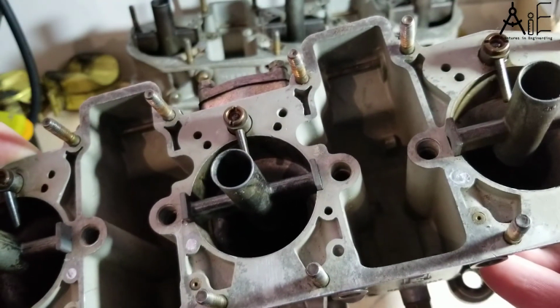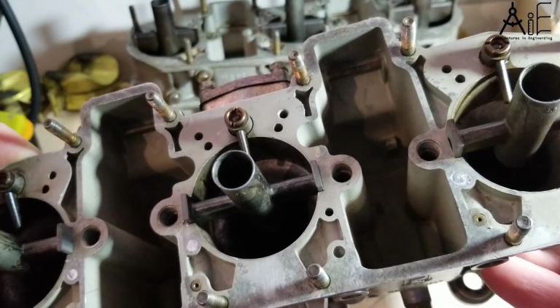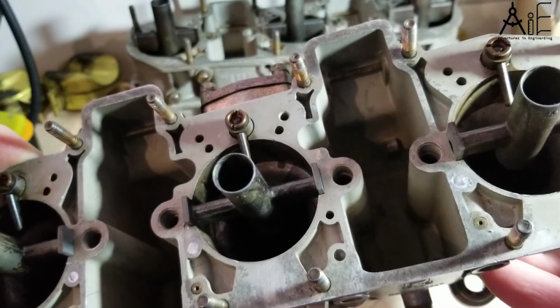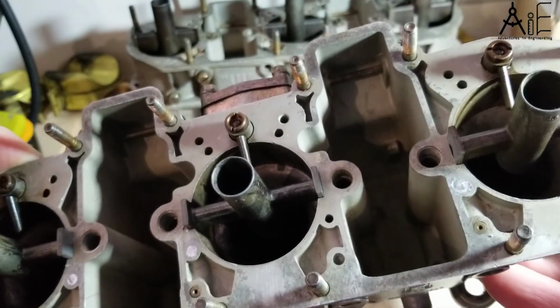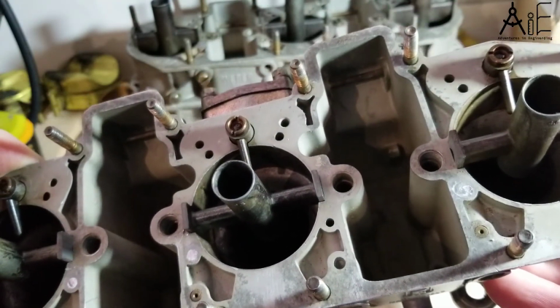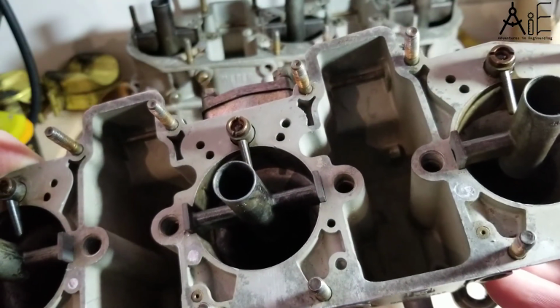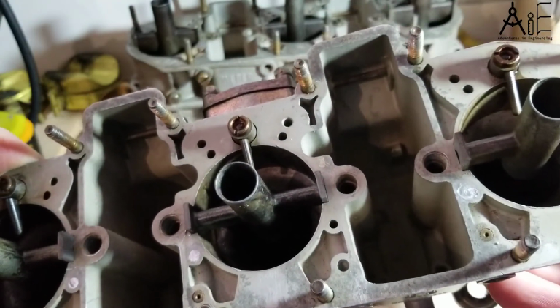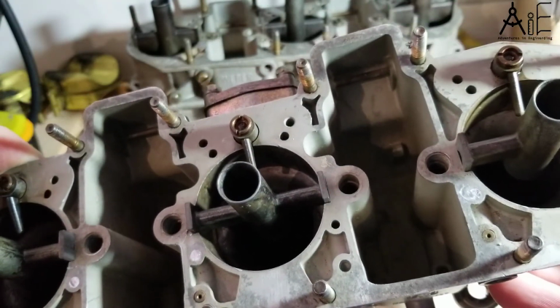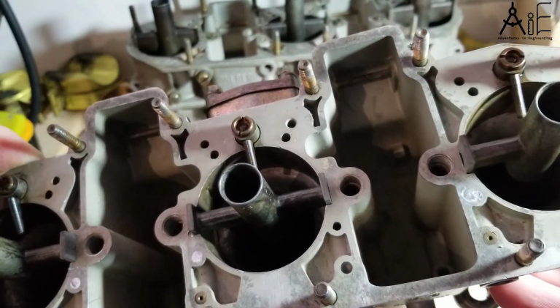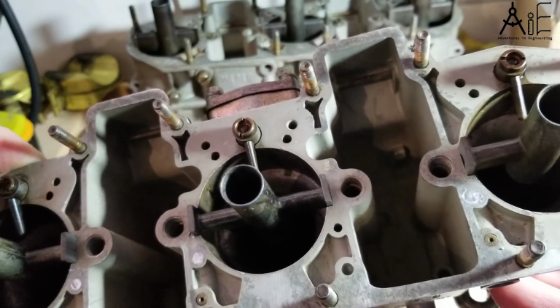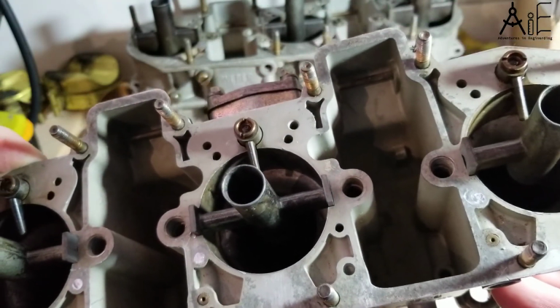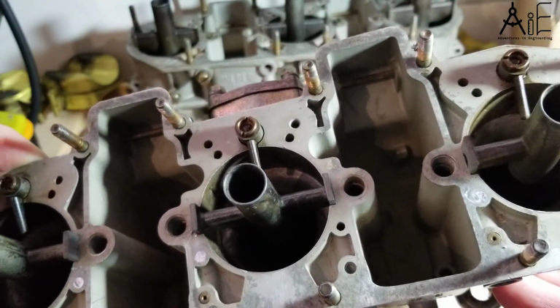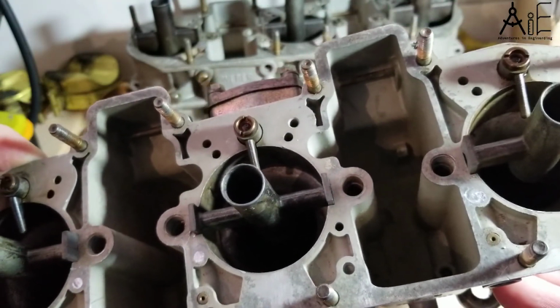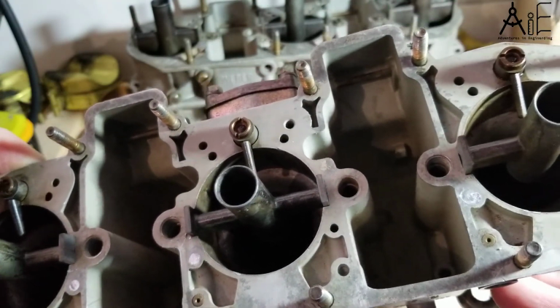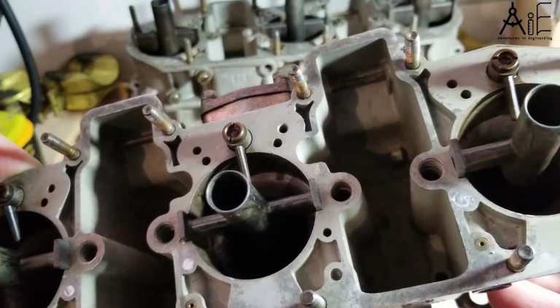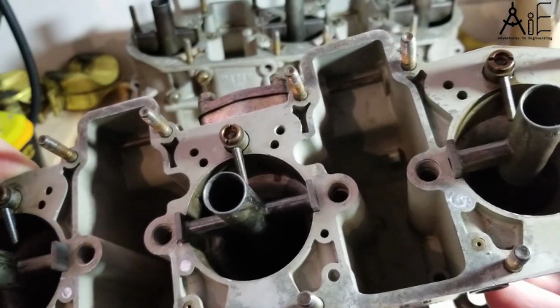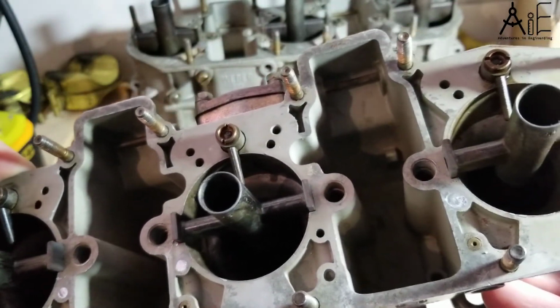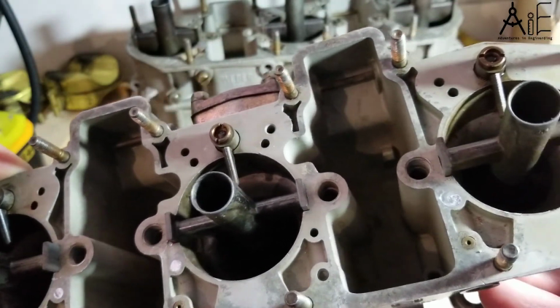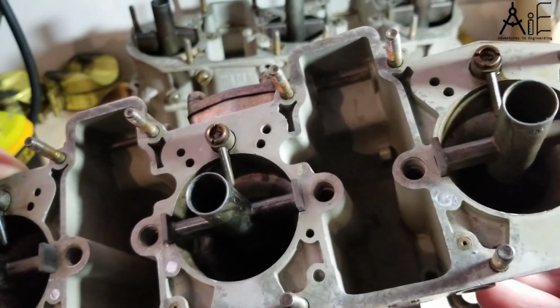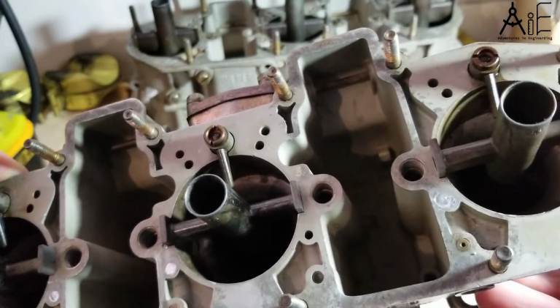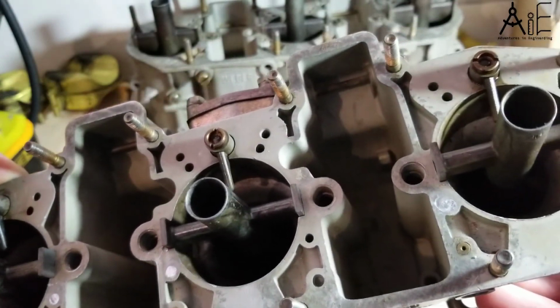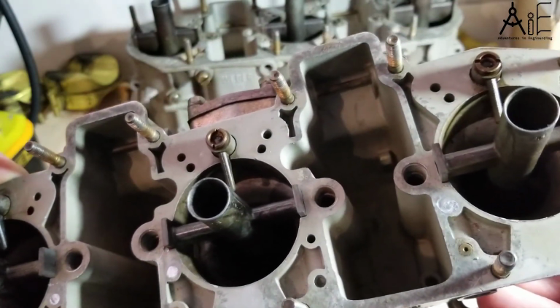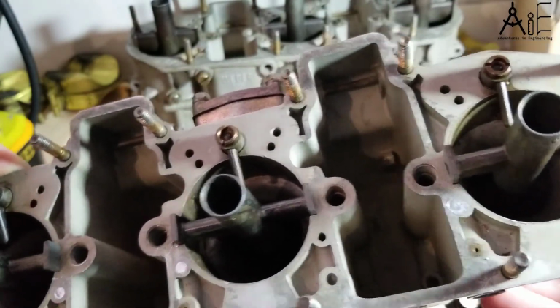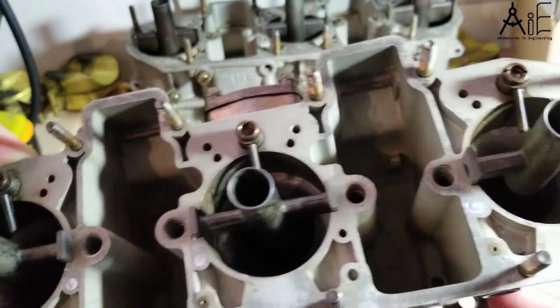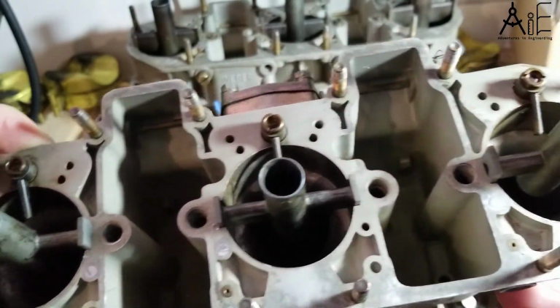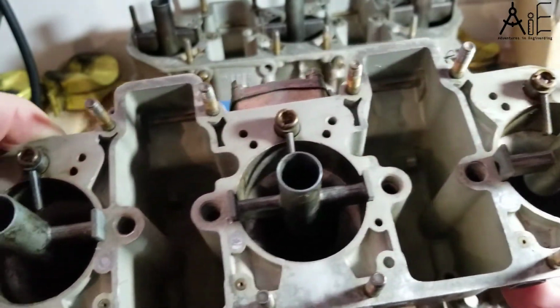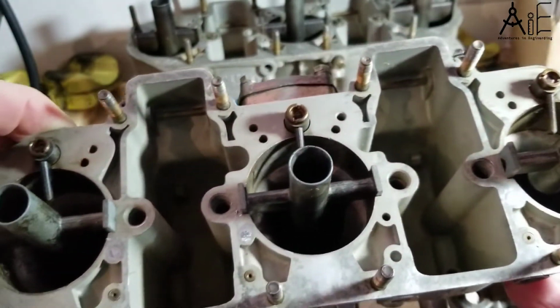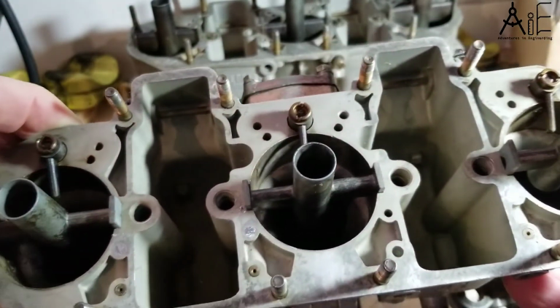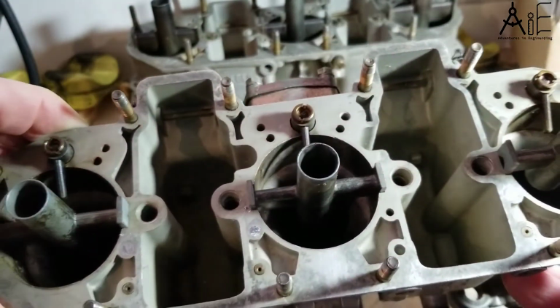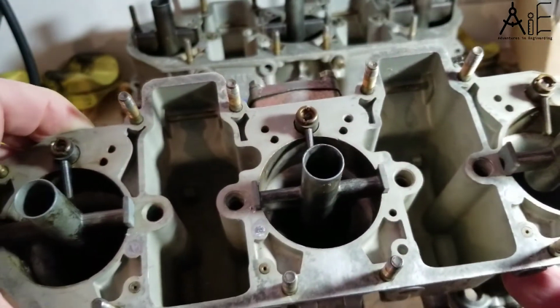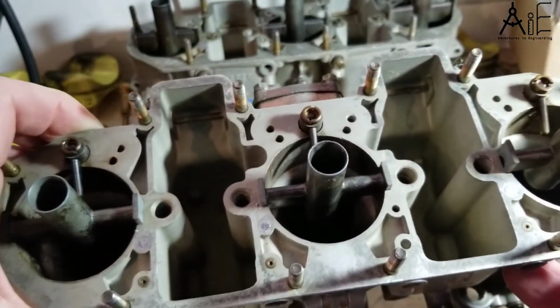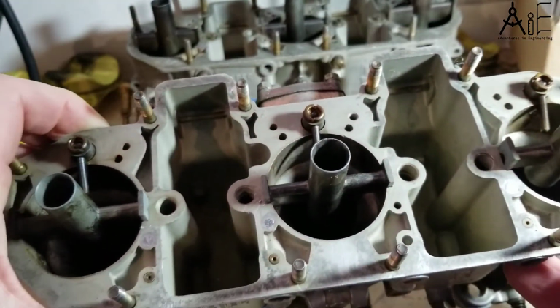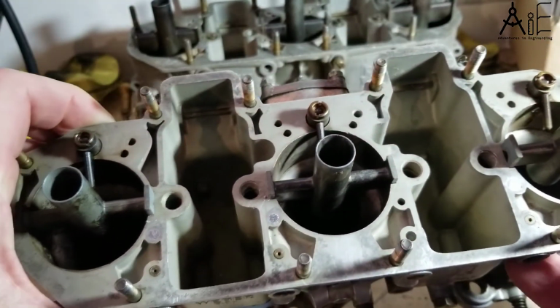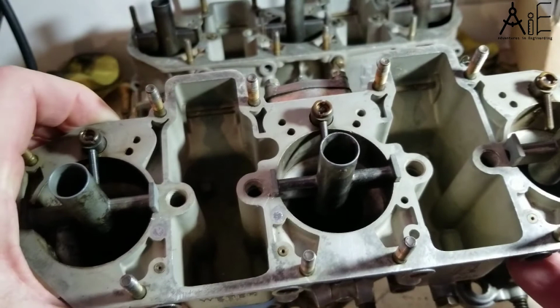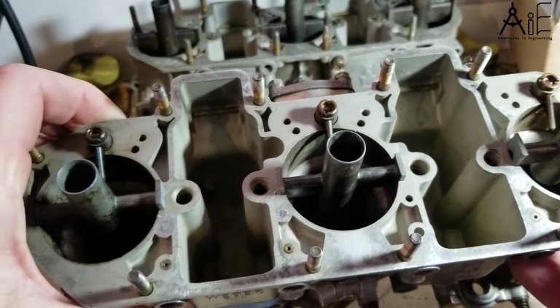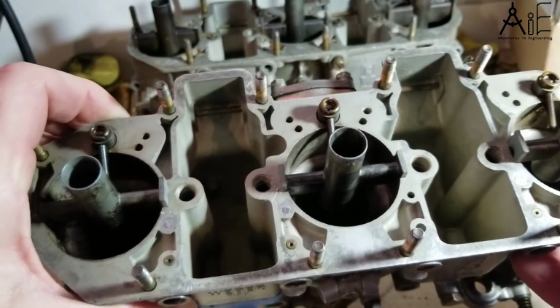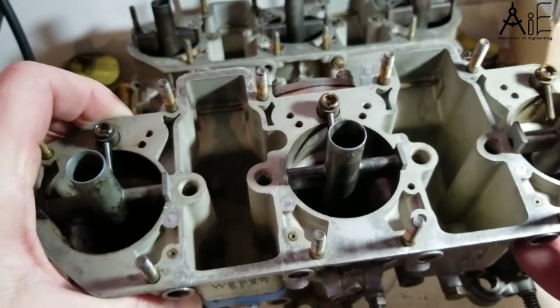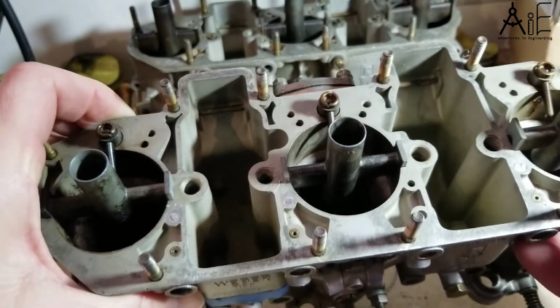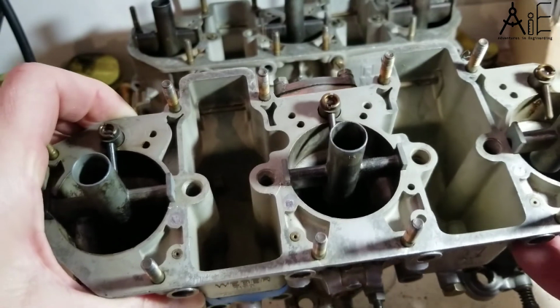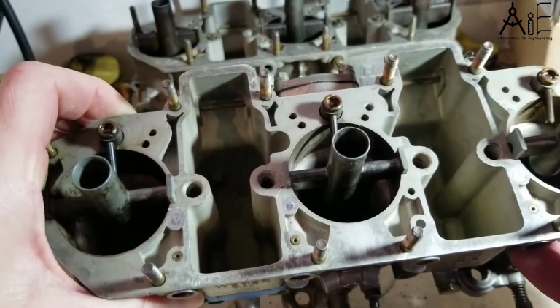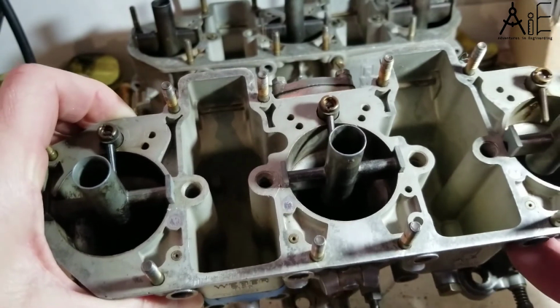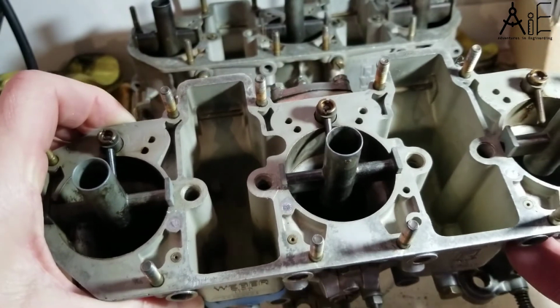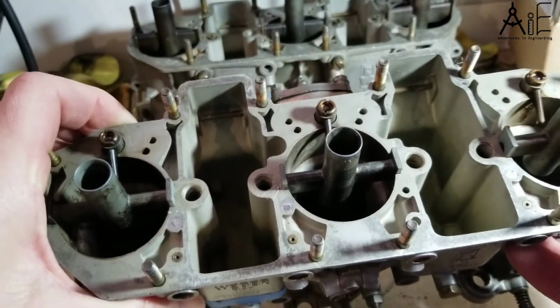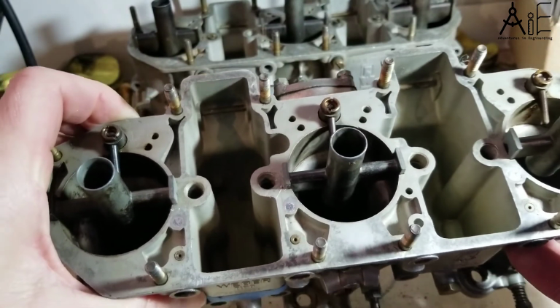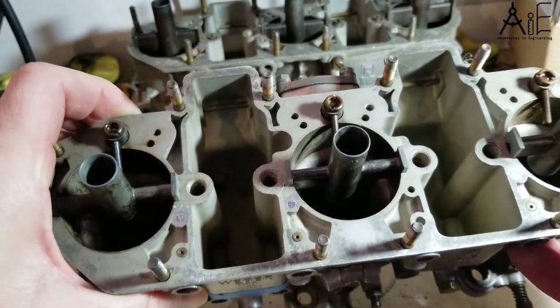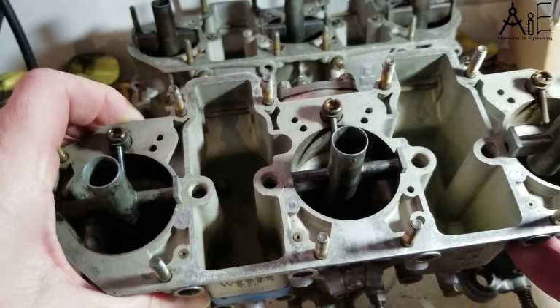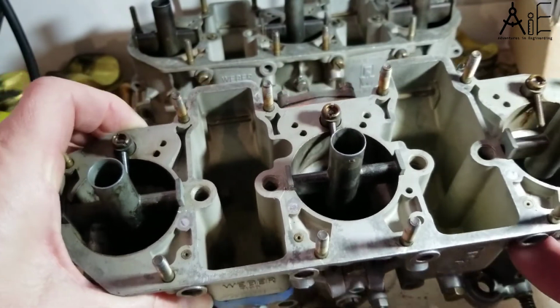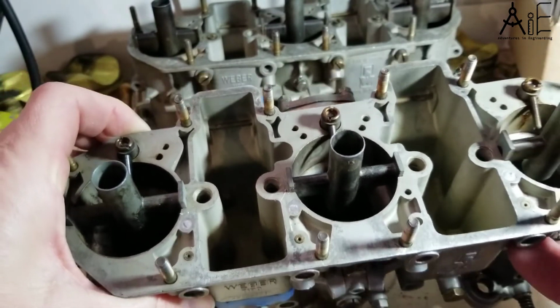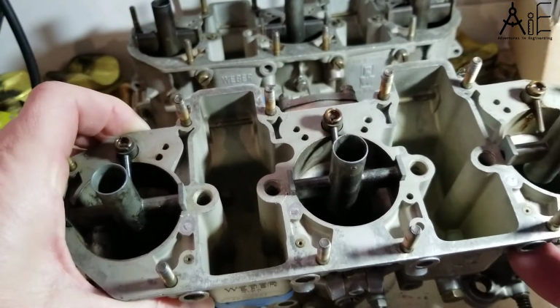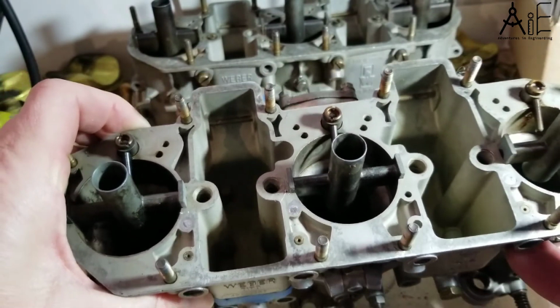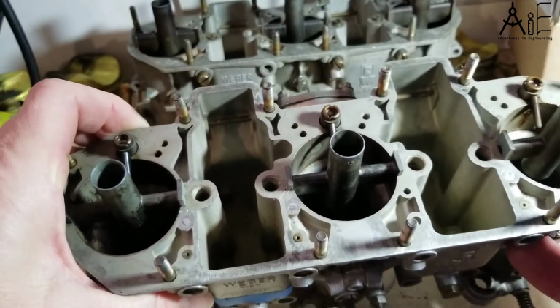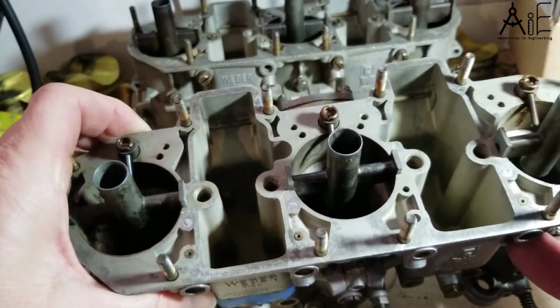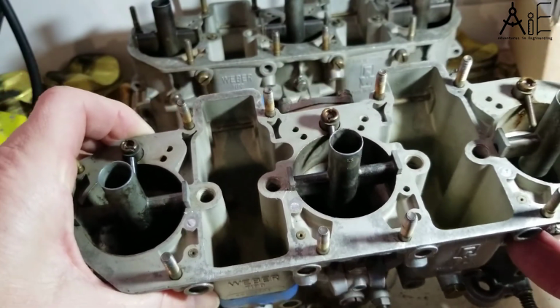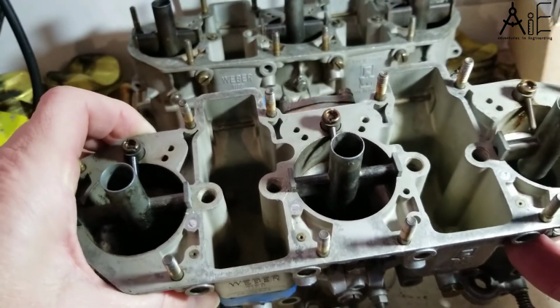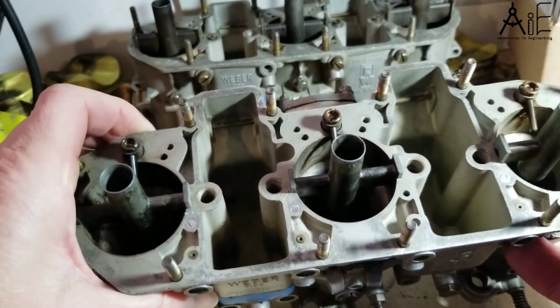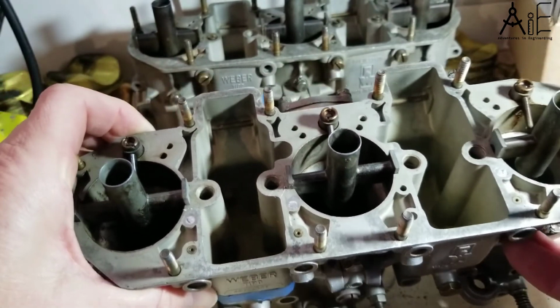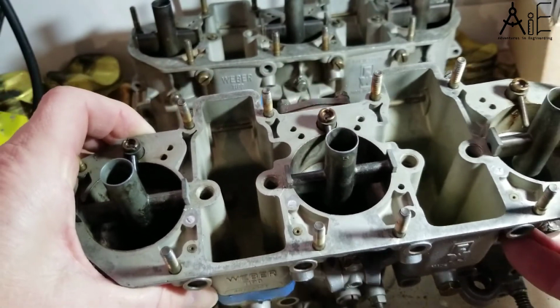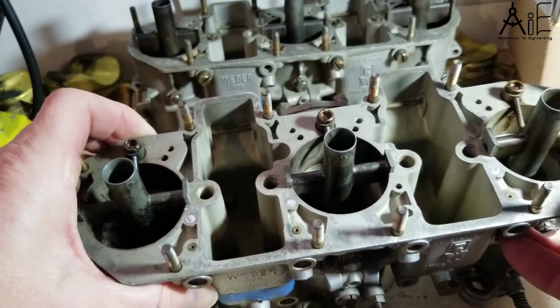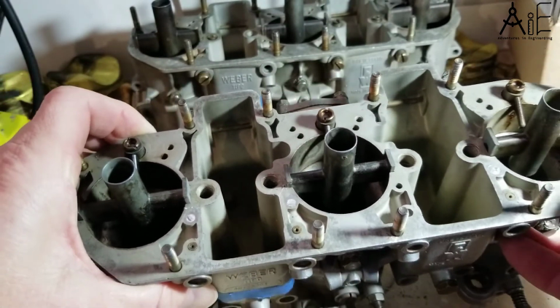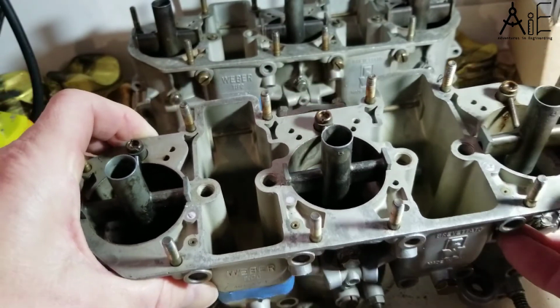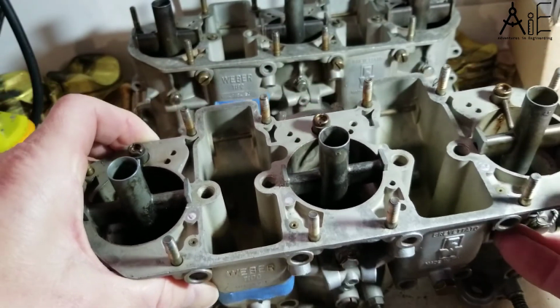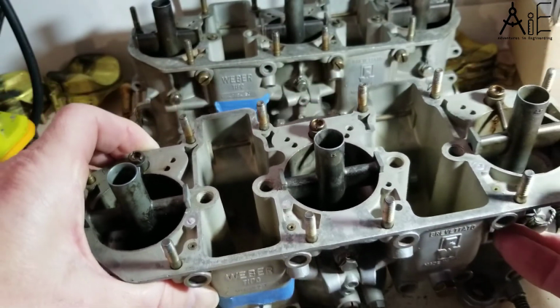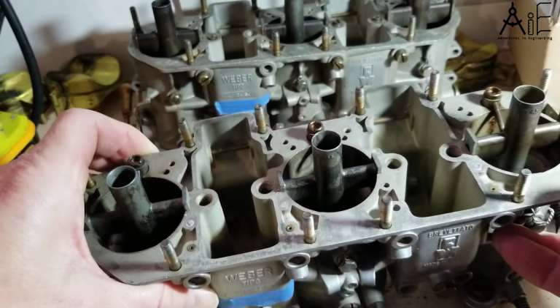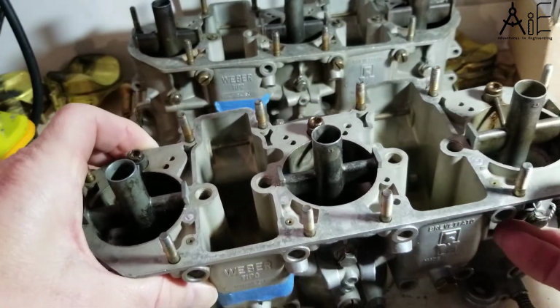And of course, we want to blow all that out with compressed air and clean it out again before putting it all back together.